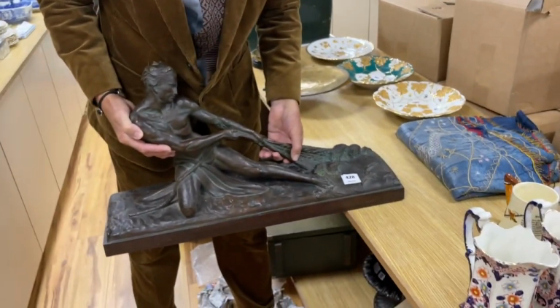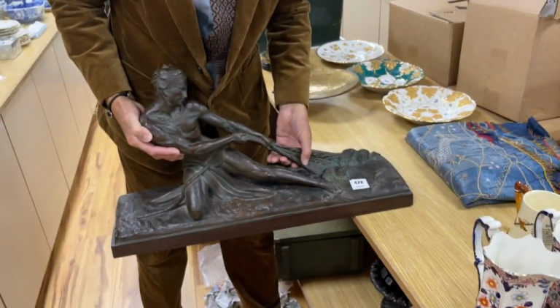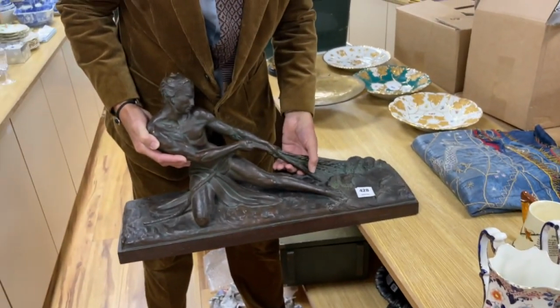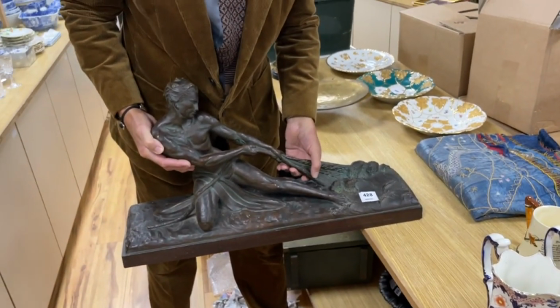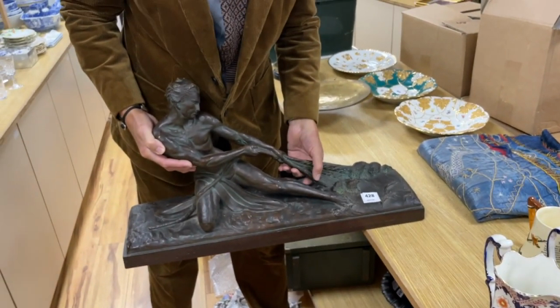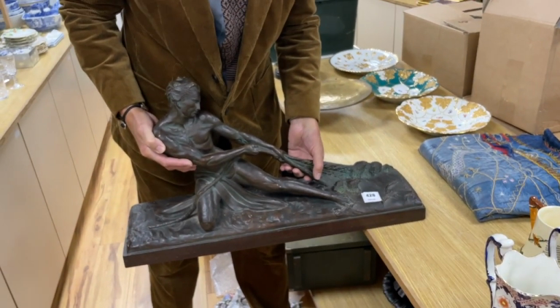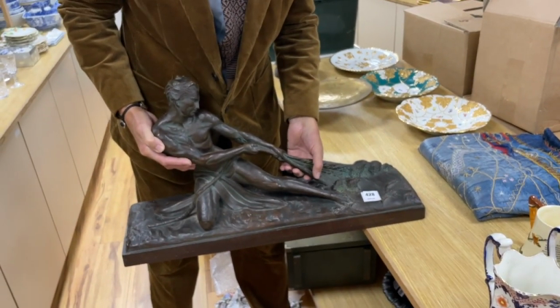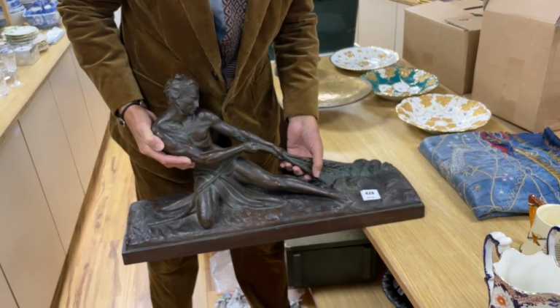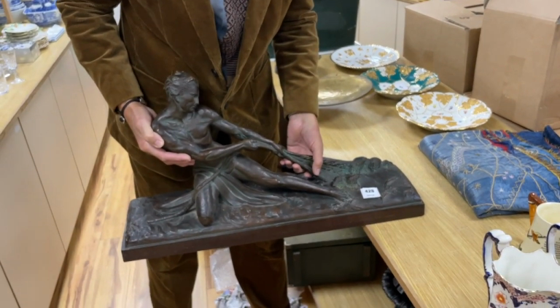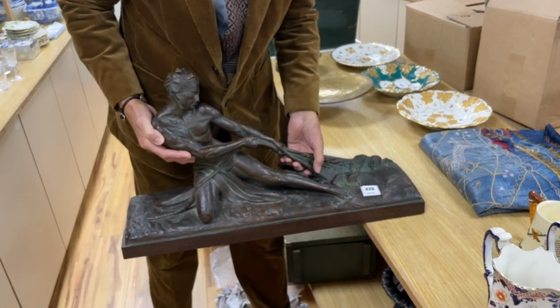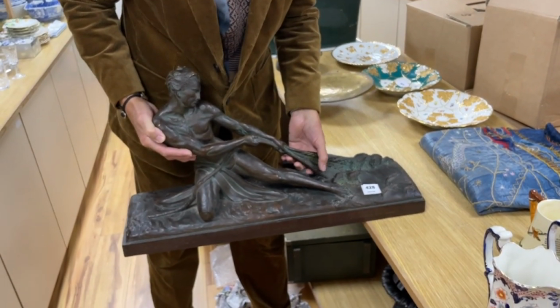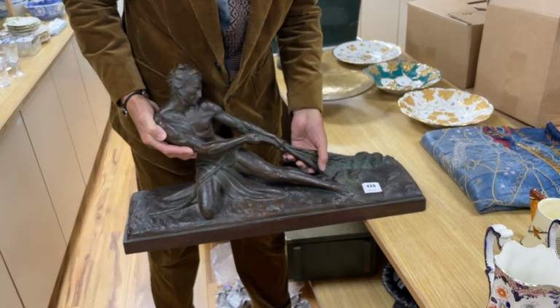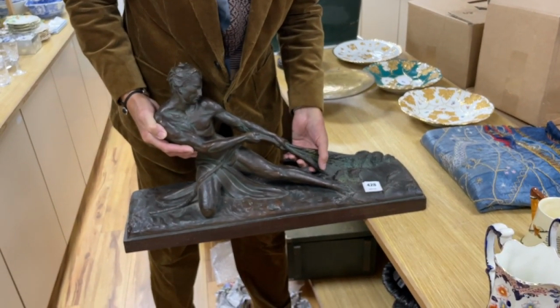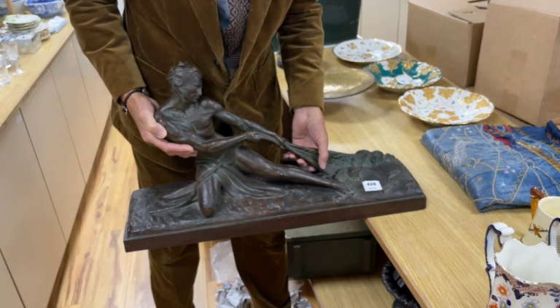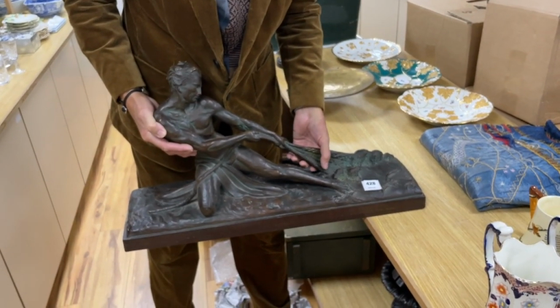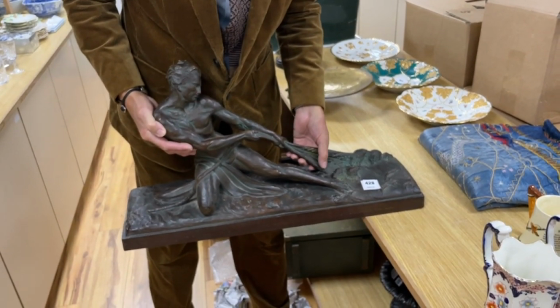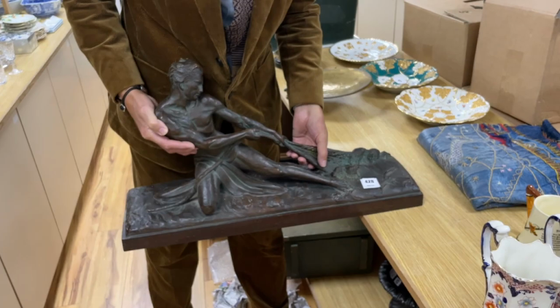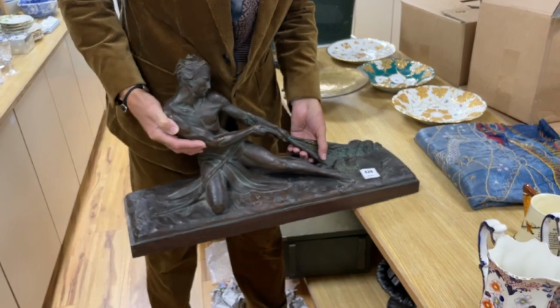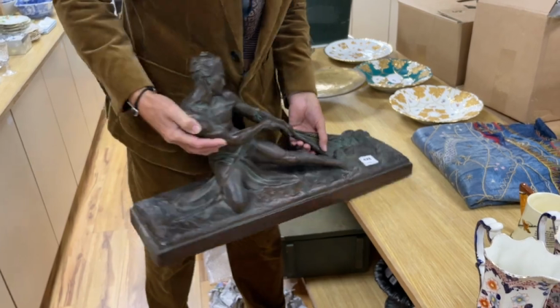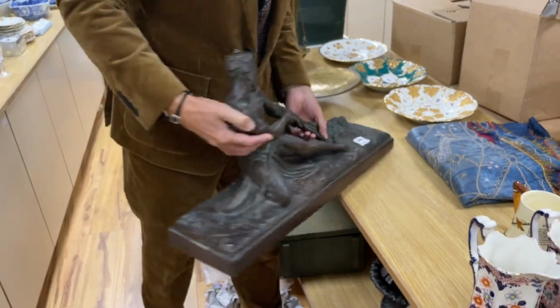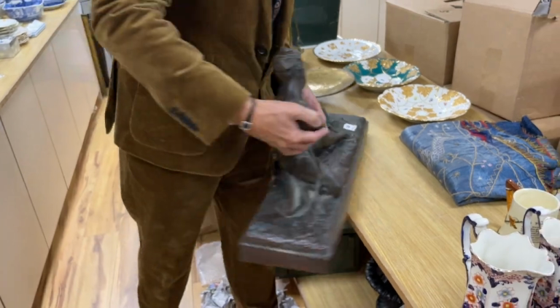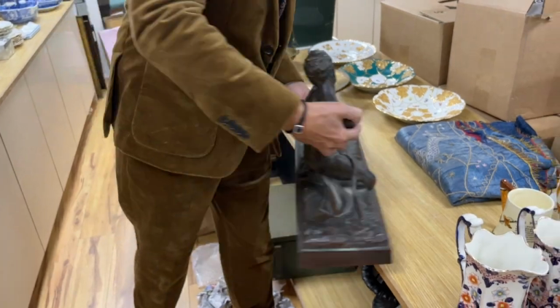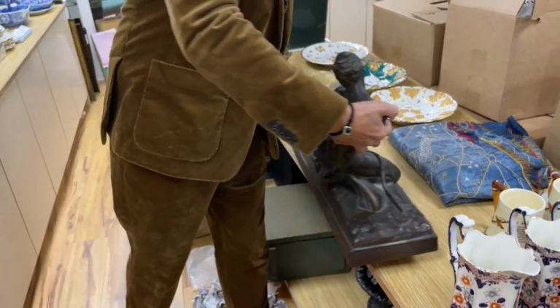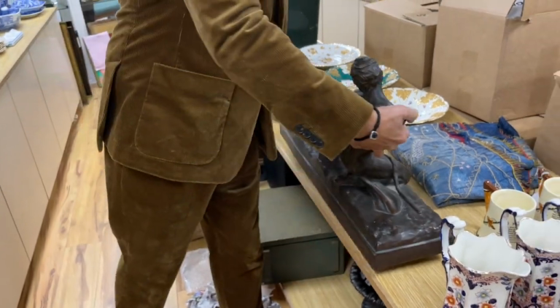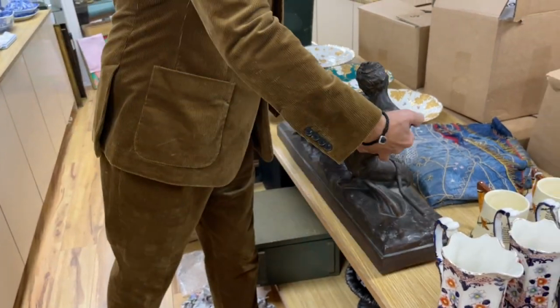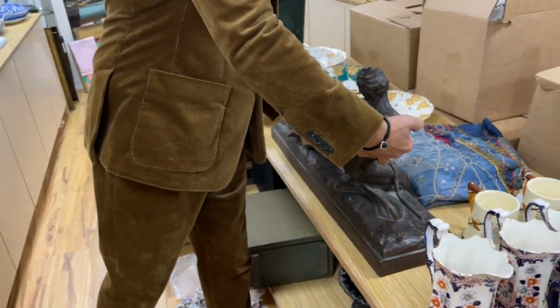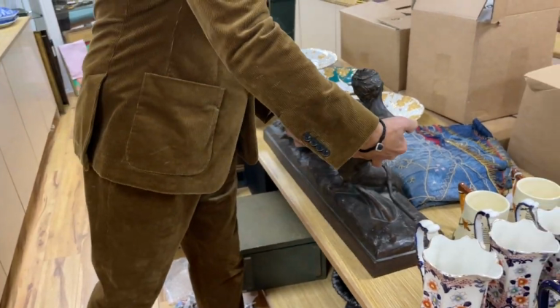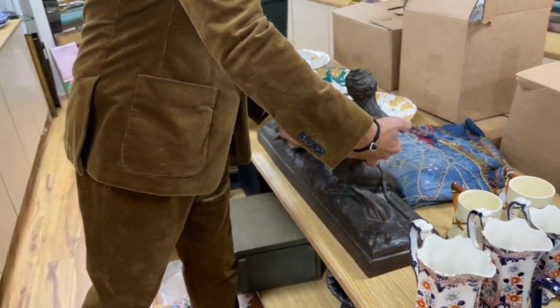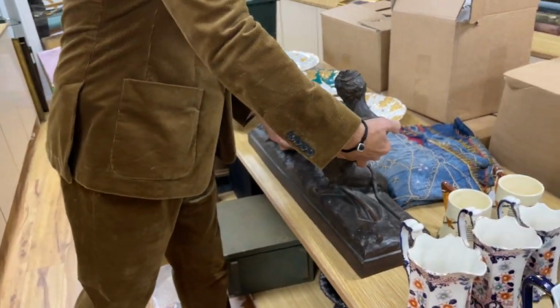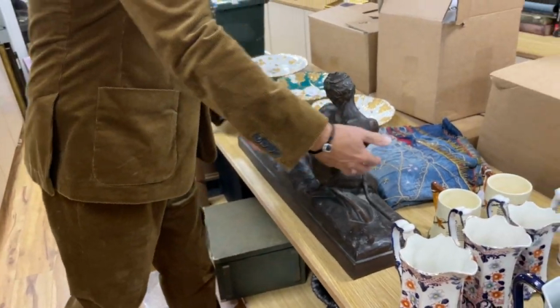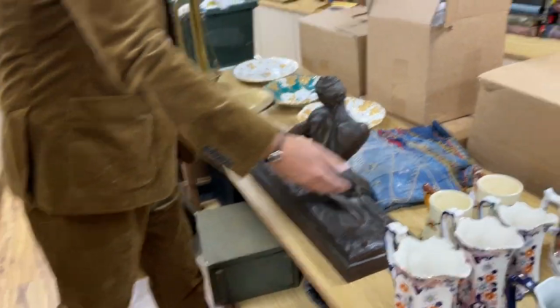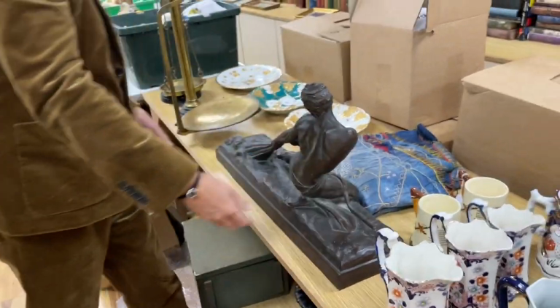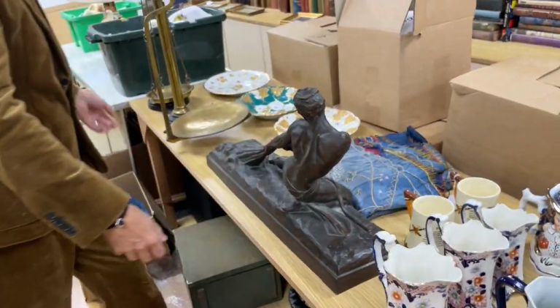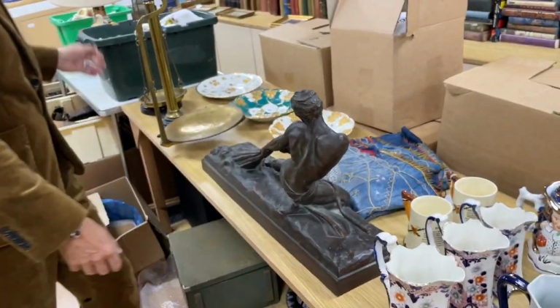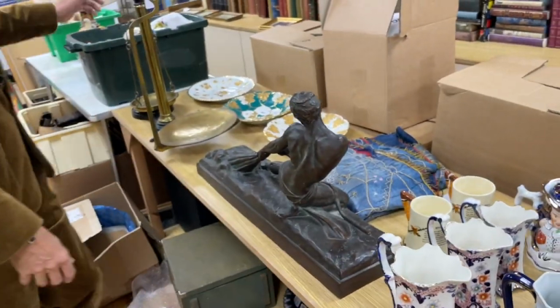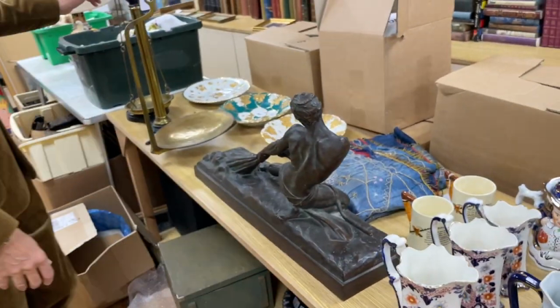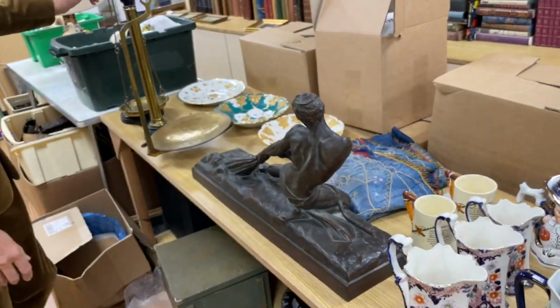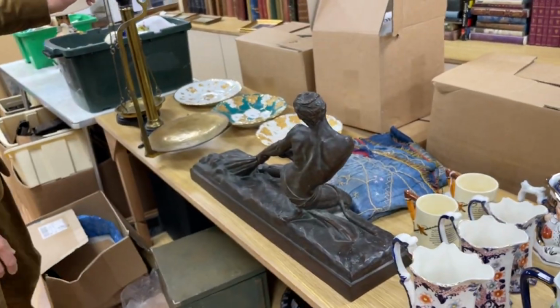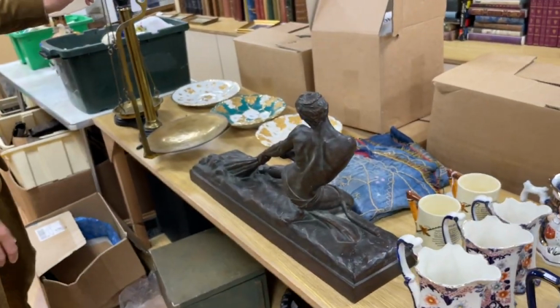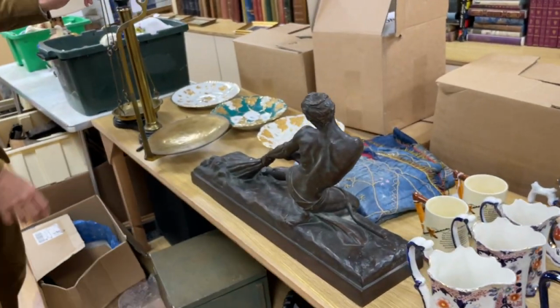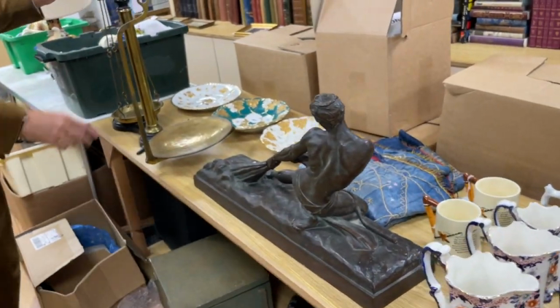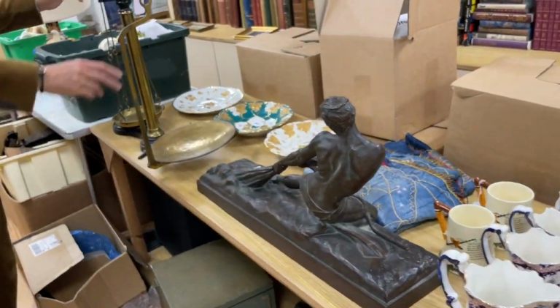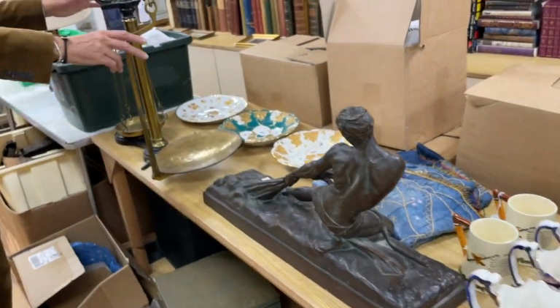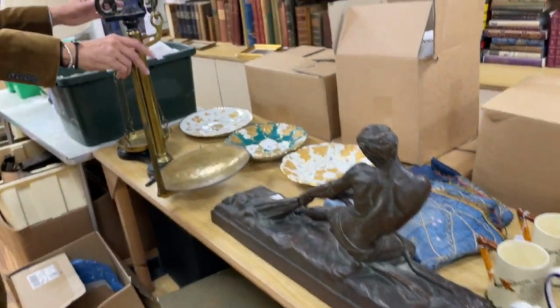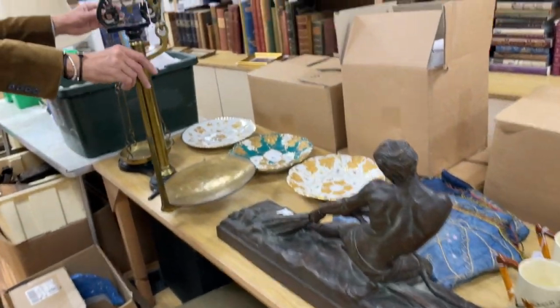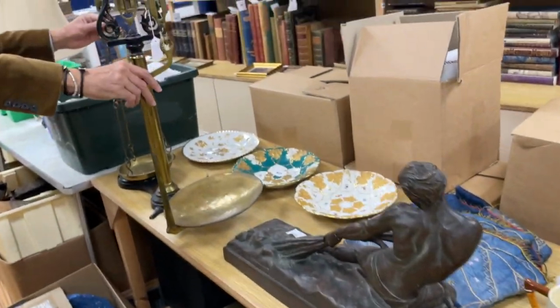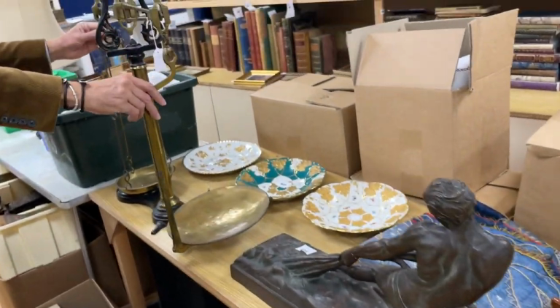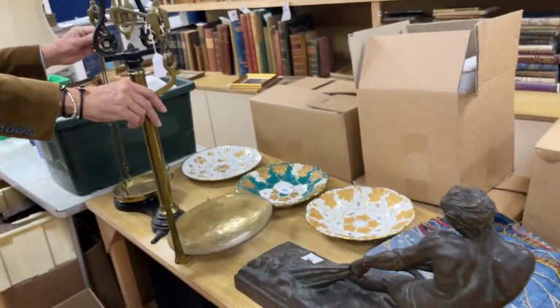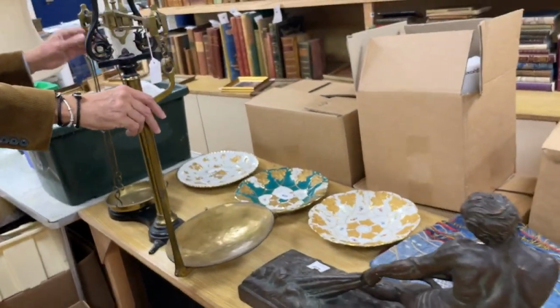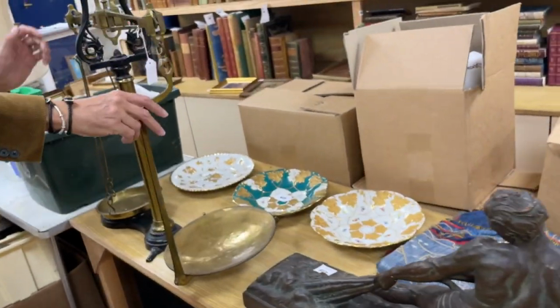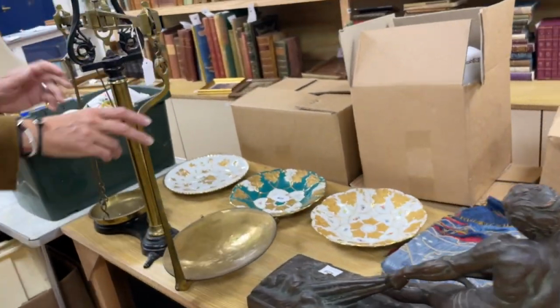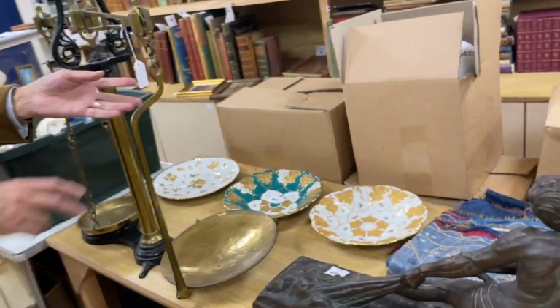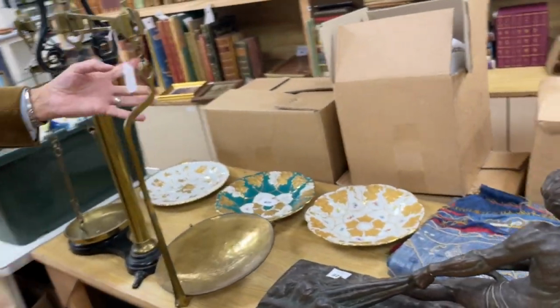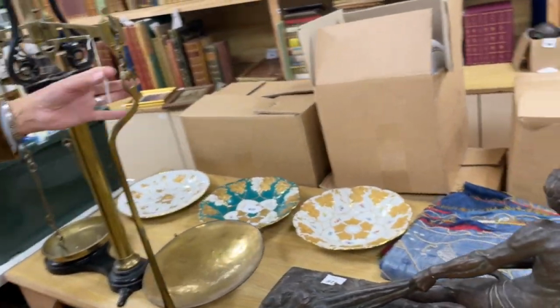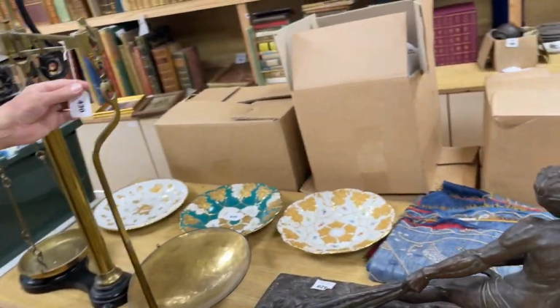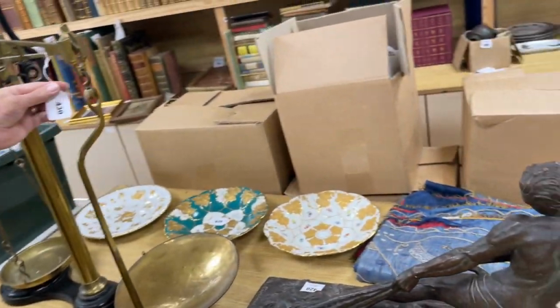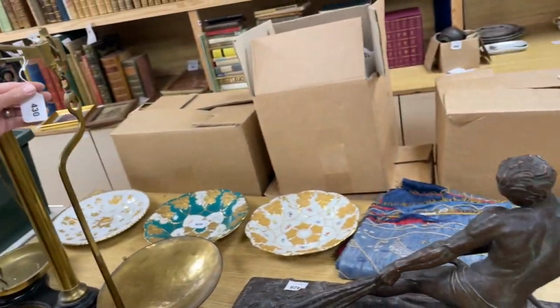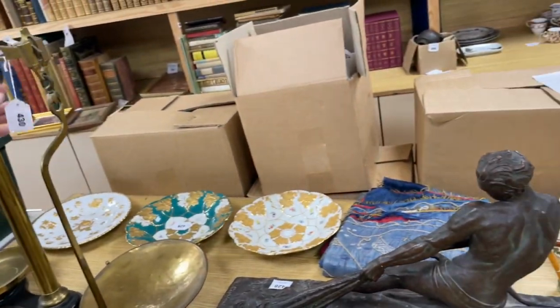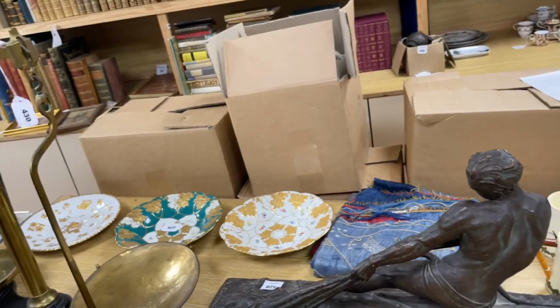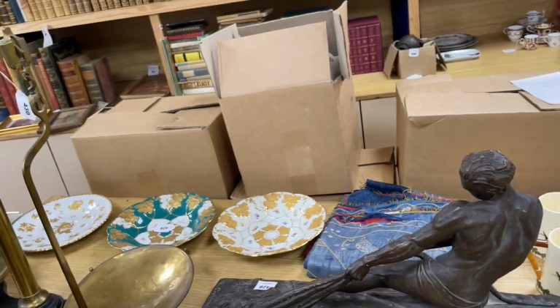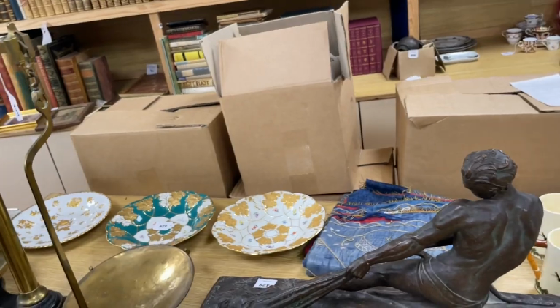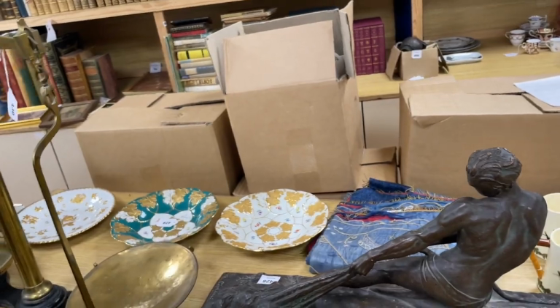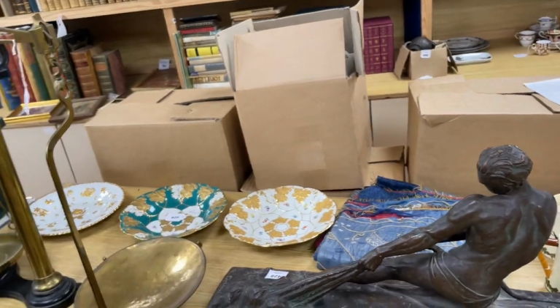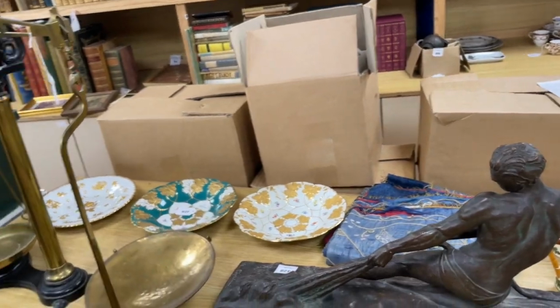Terracotta, bronzed — lot 428. Nice set of scales there. Got a big kitchen, that'd look good — lot 430.